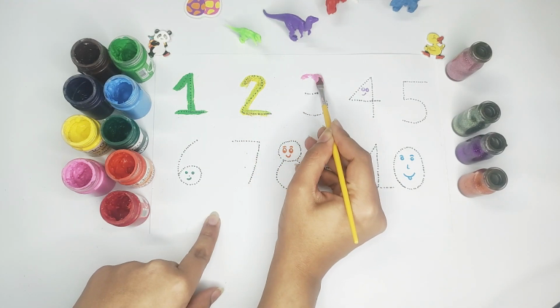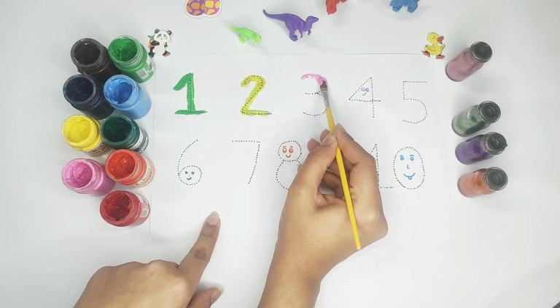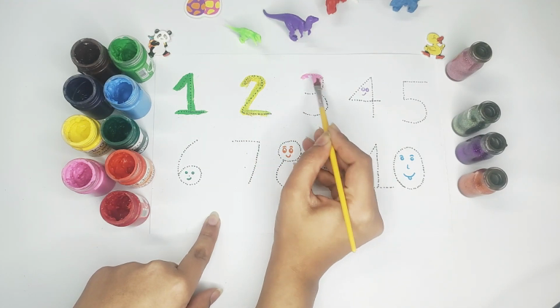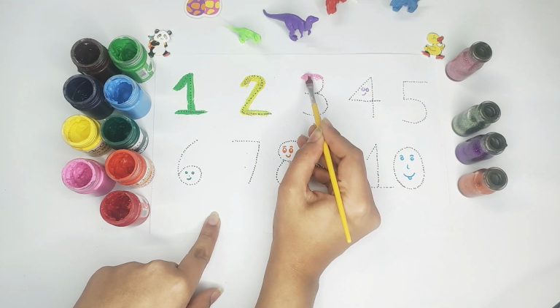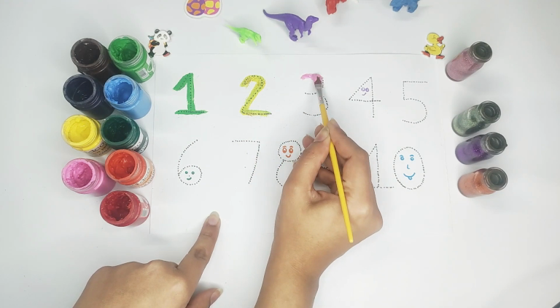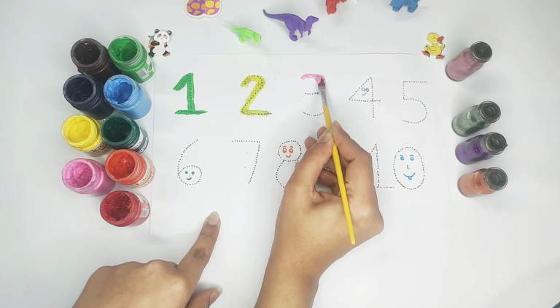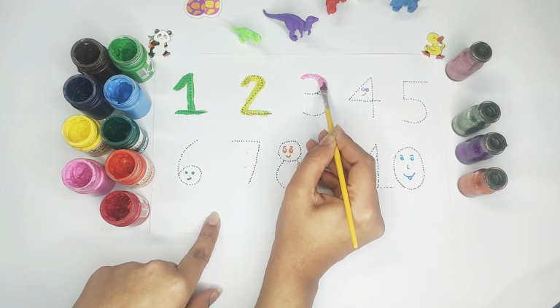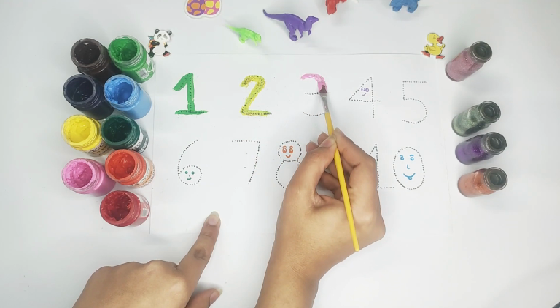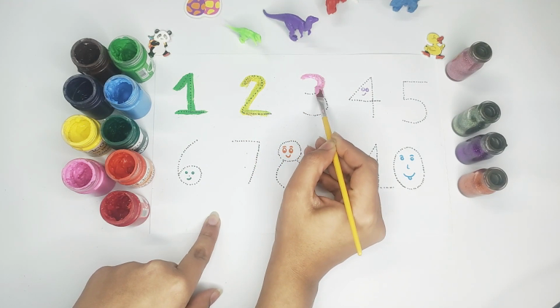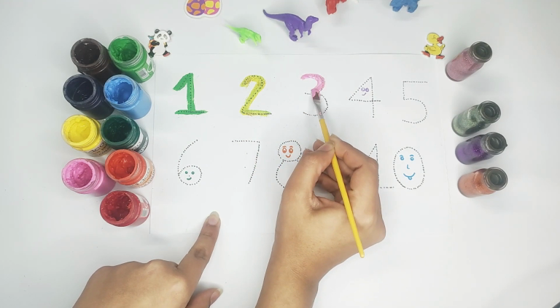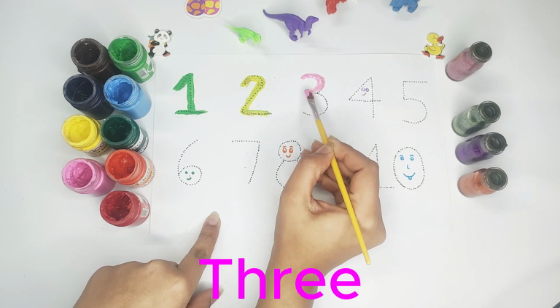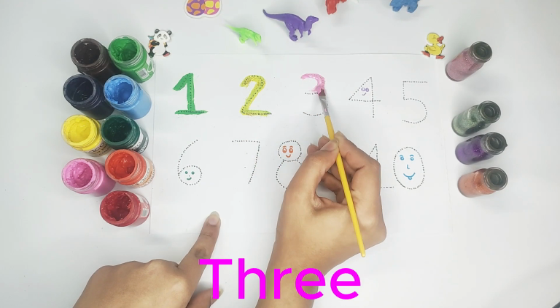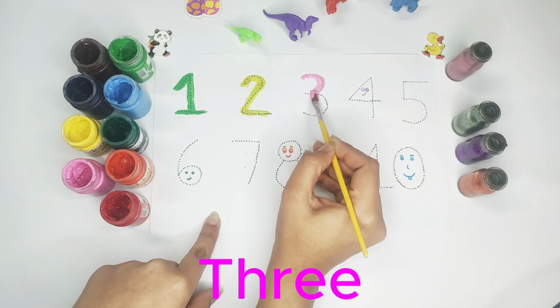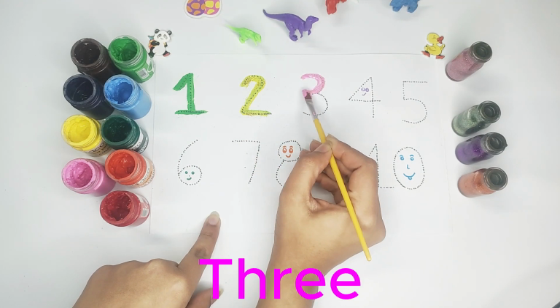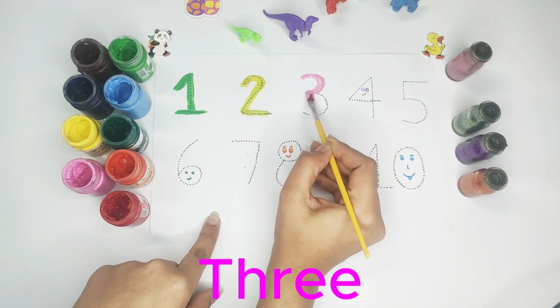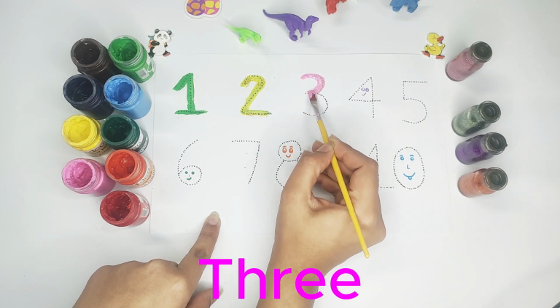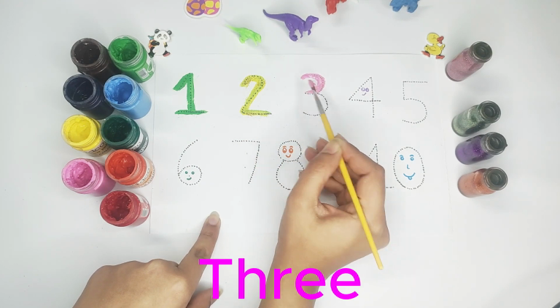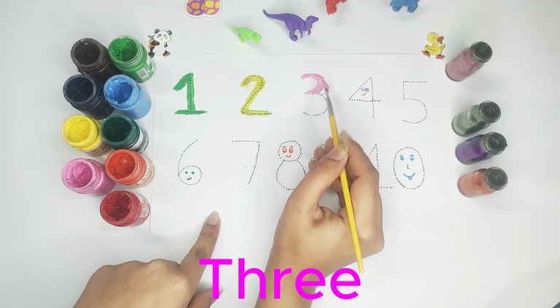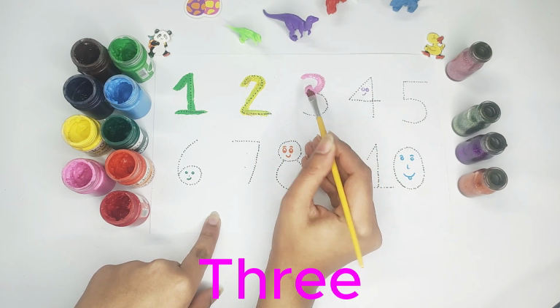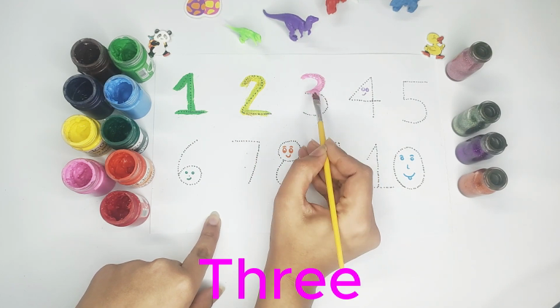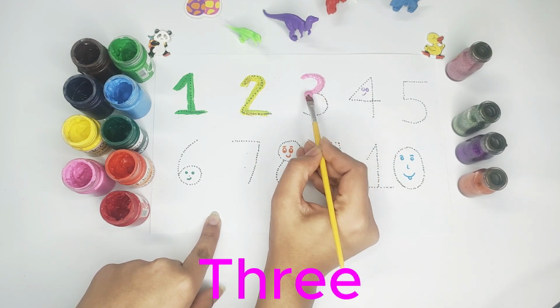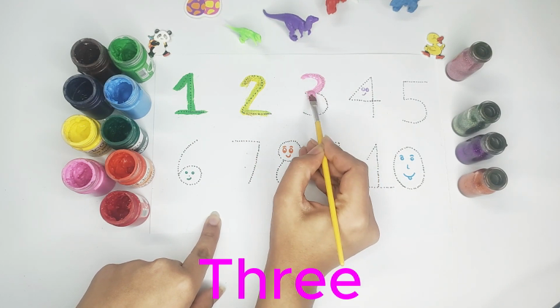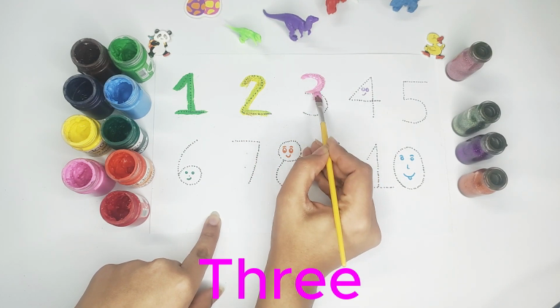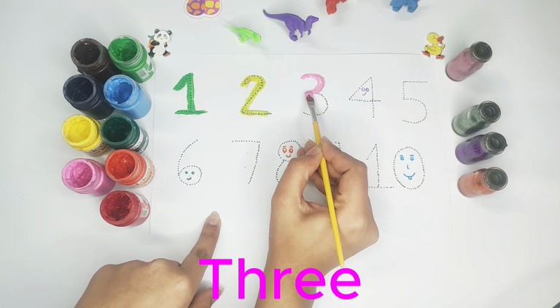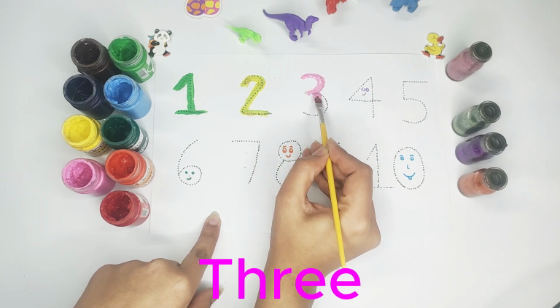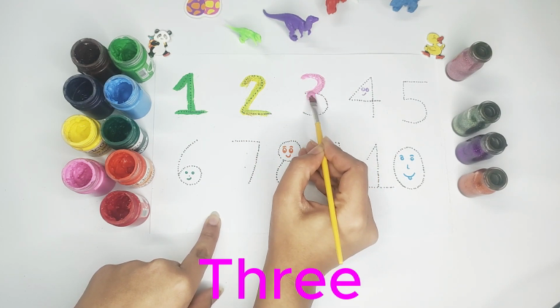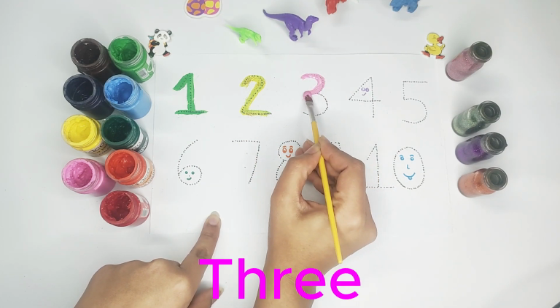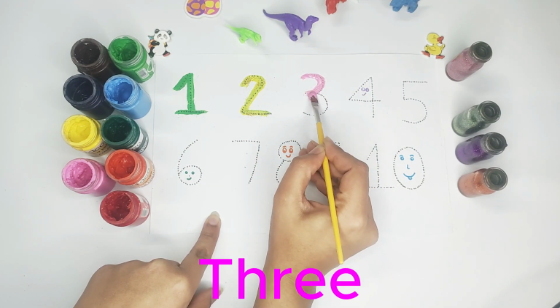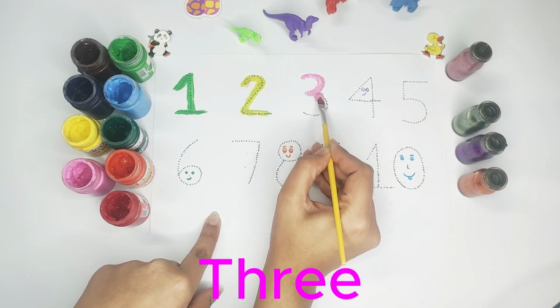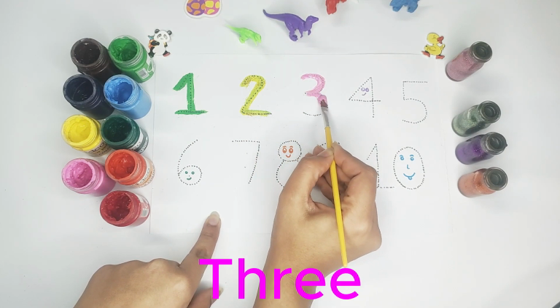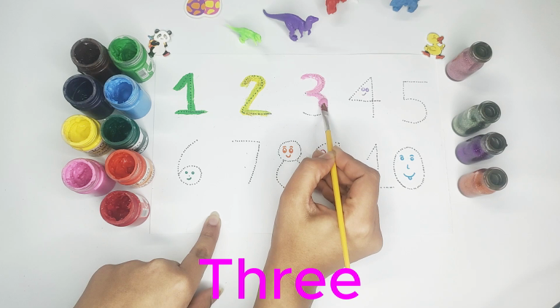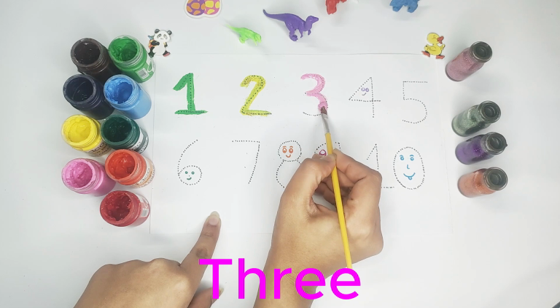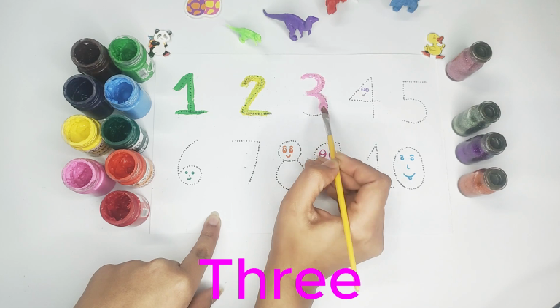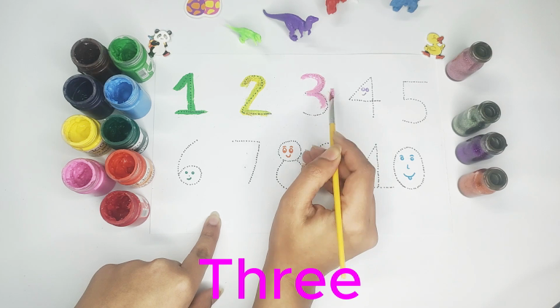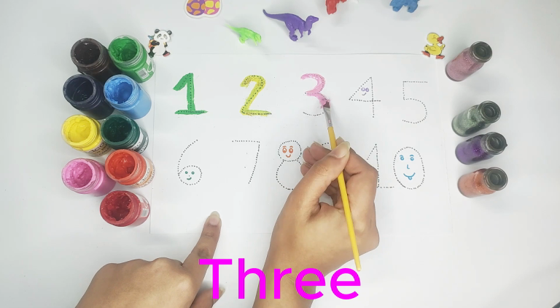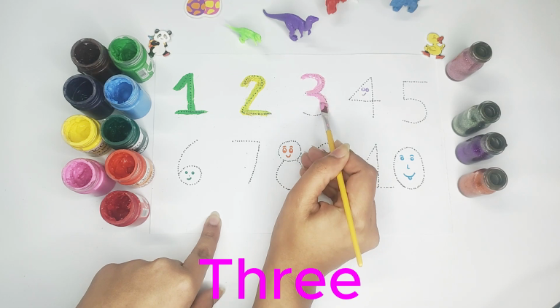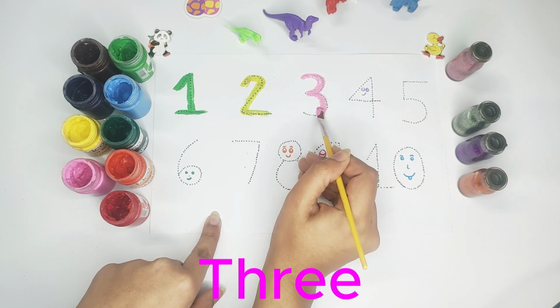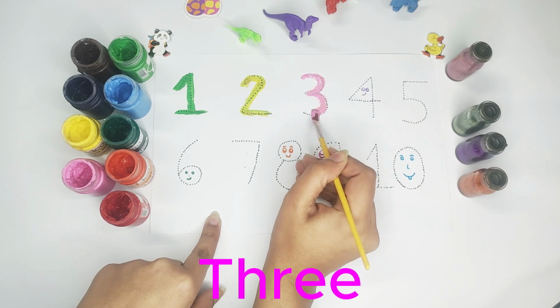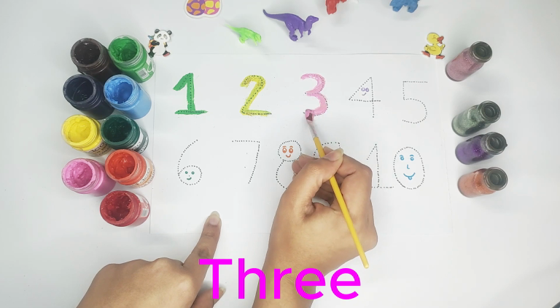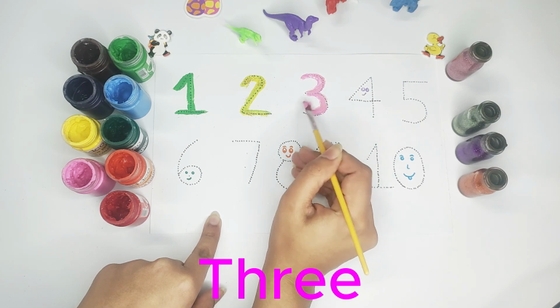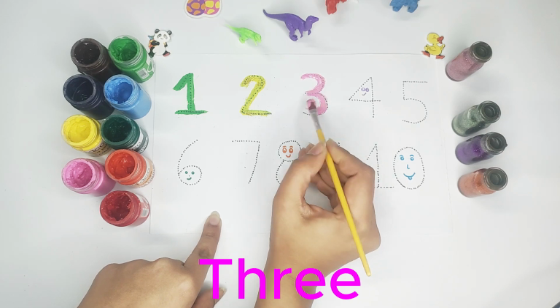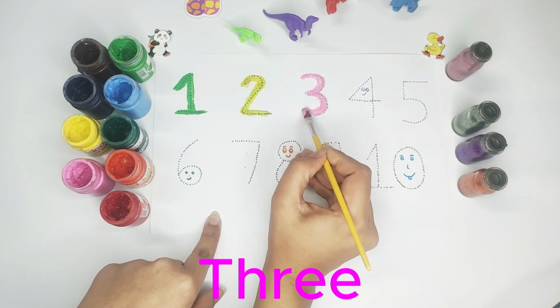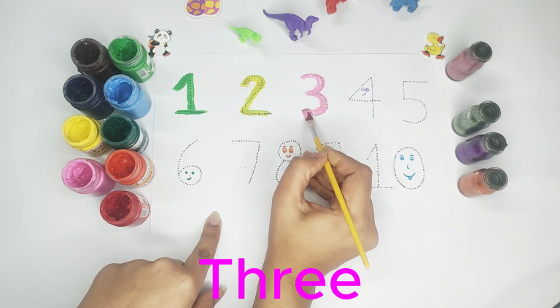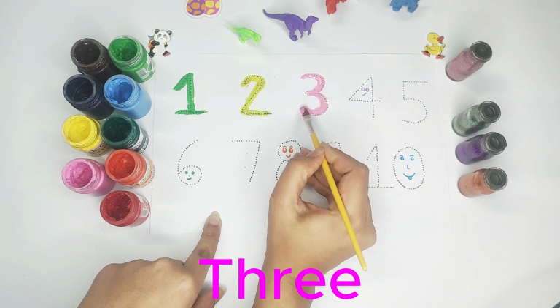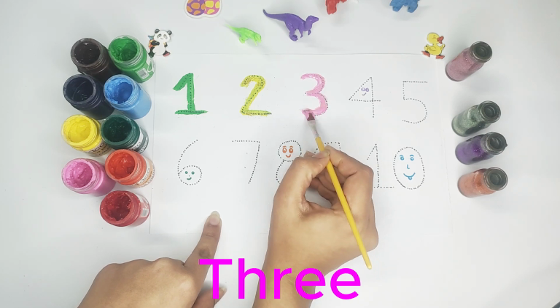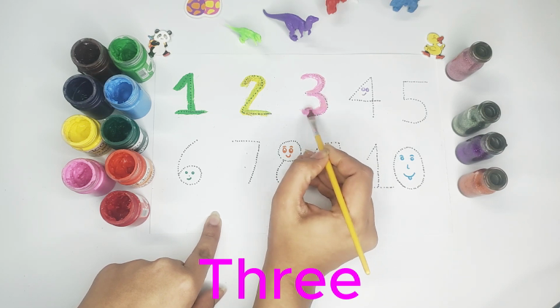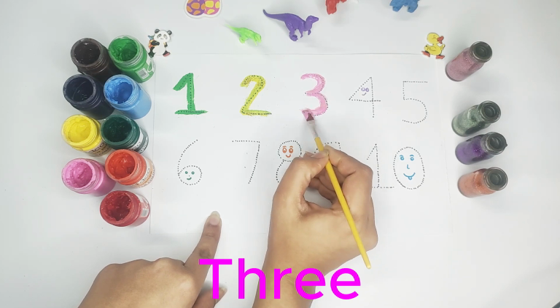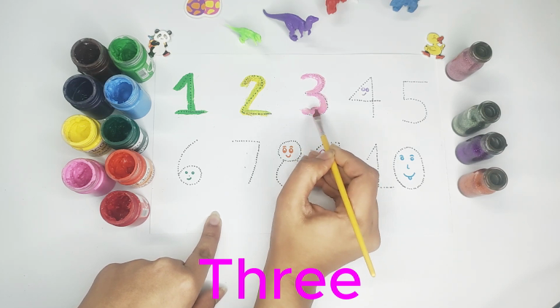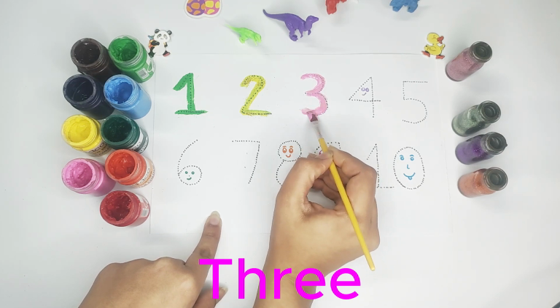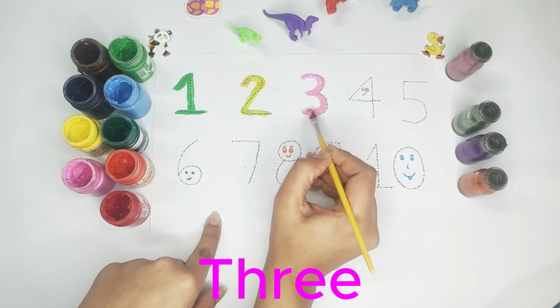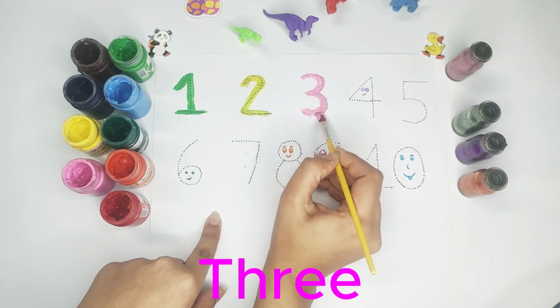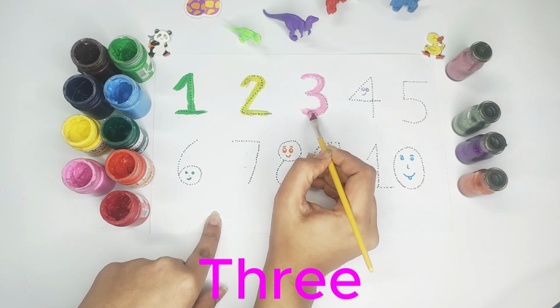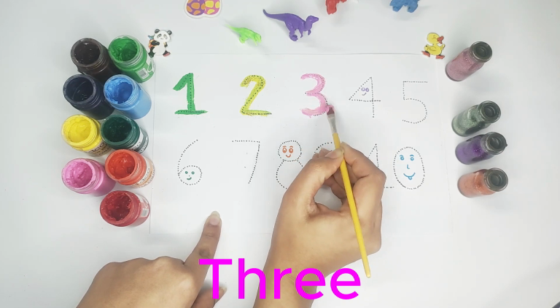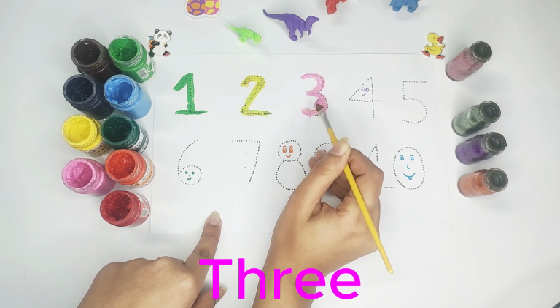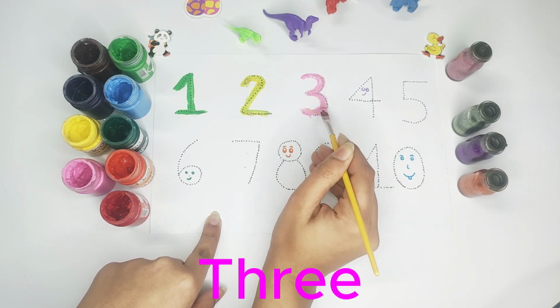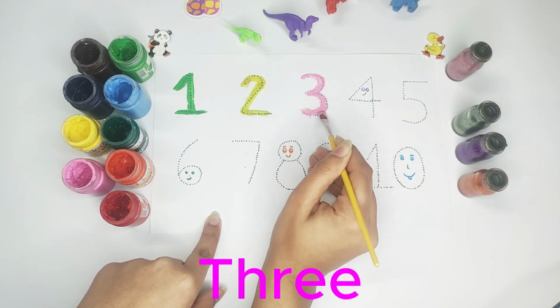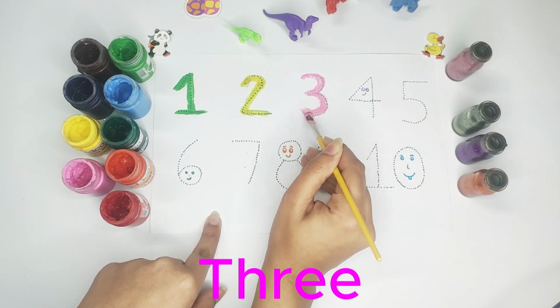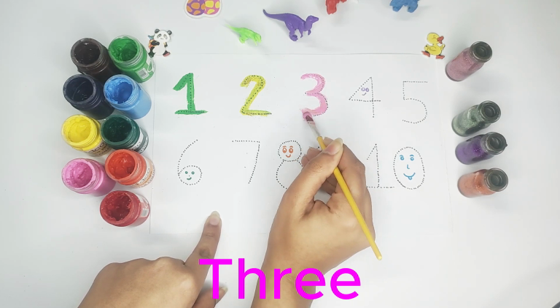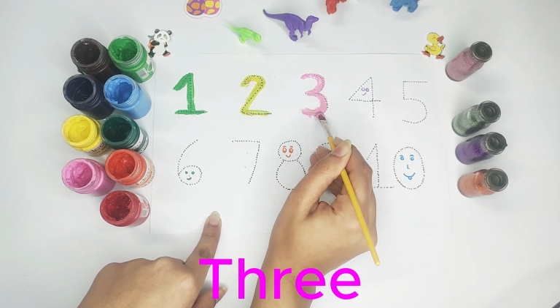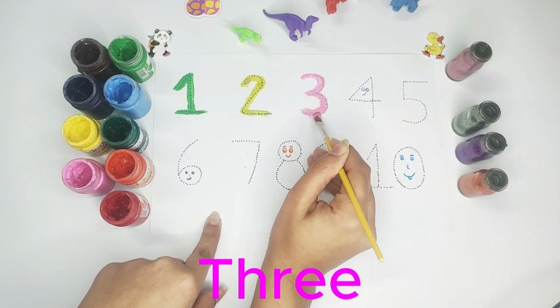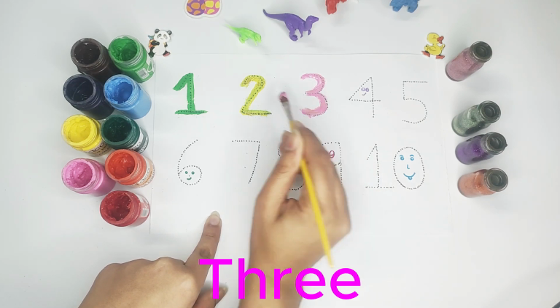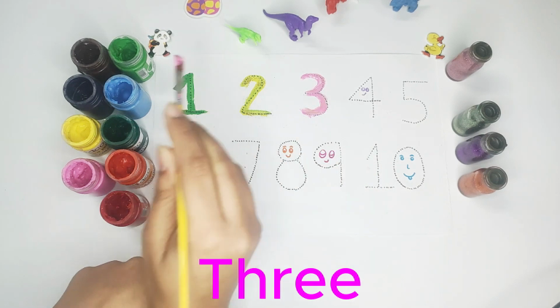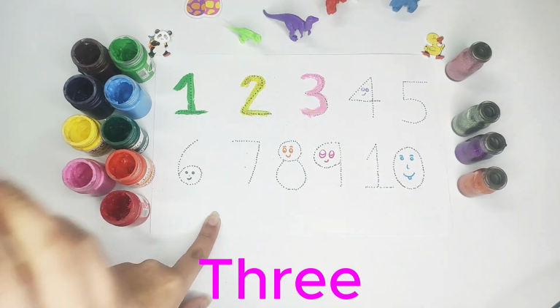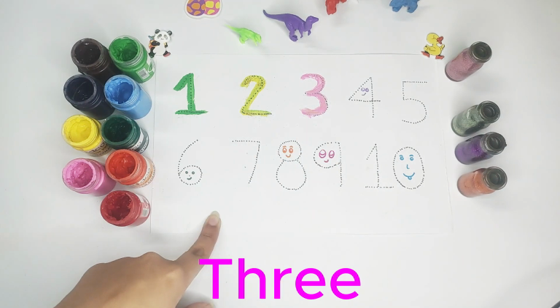Pink color — number three. We are writing number three with pink color.